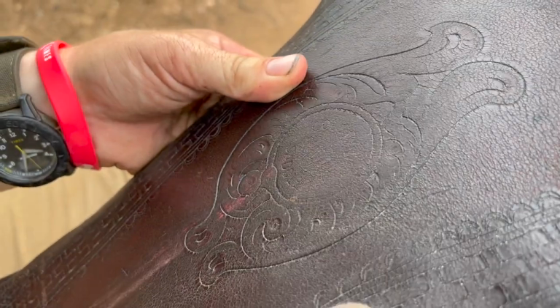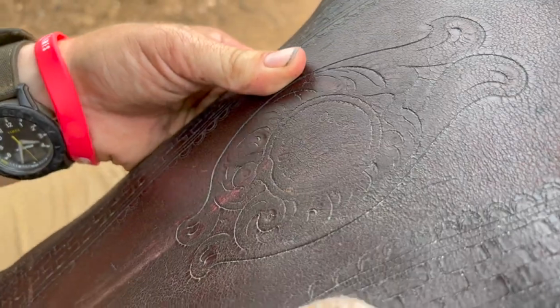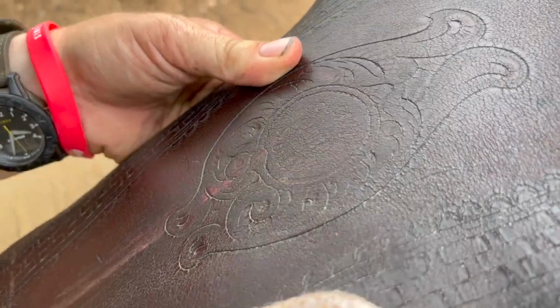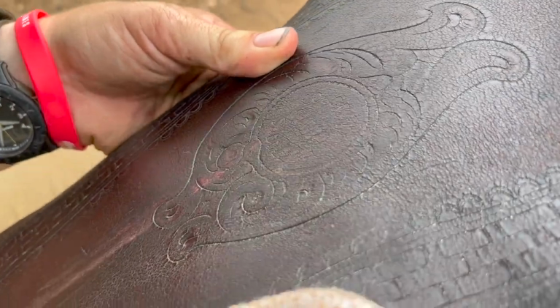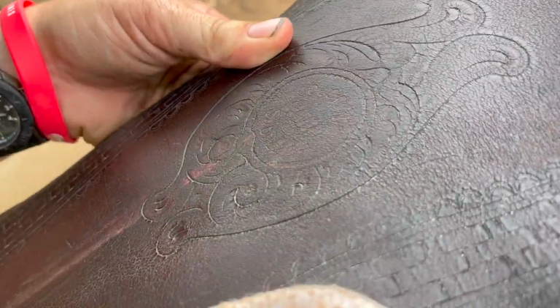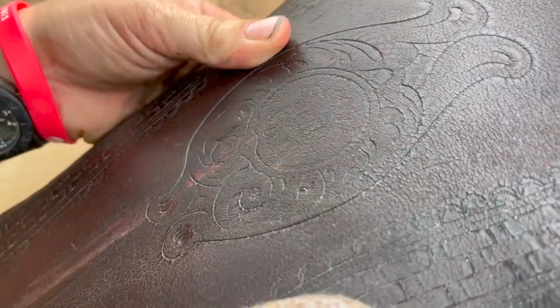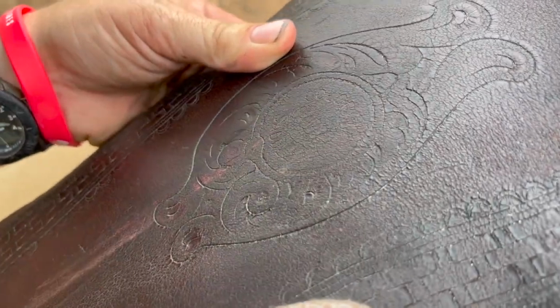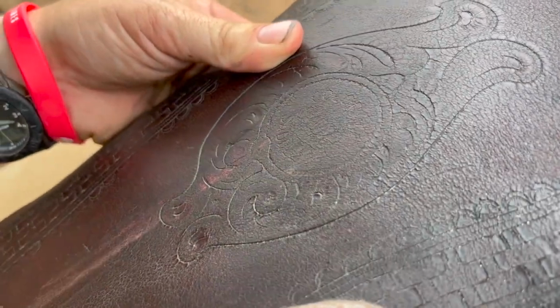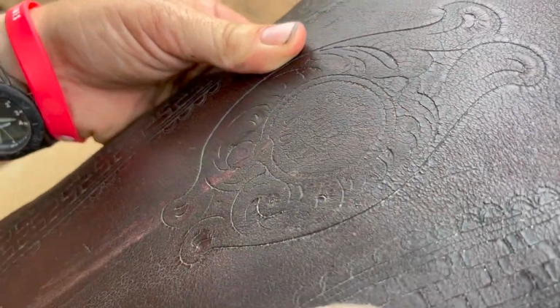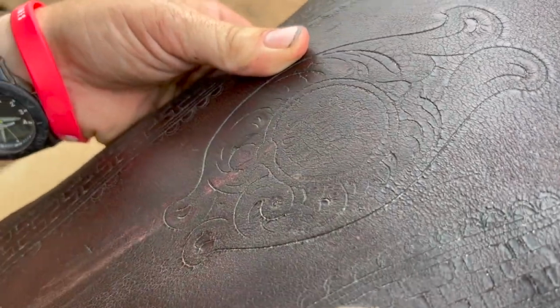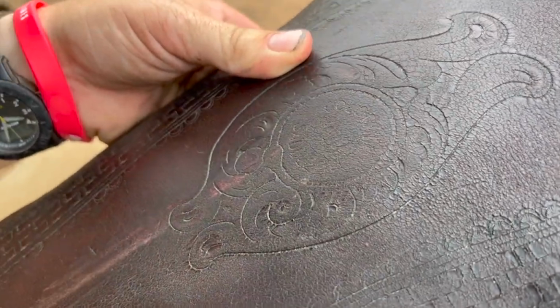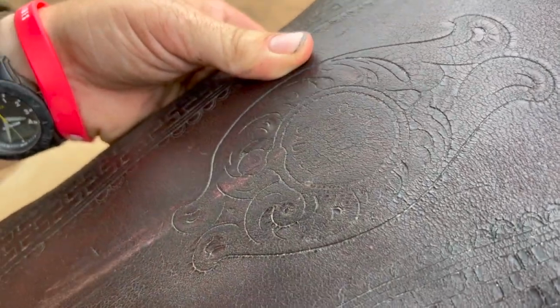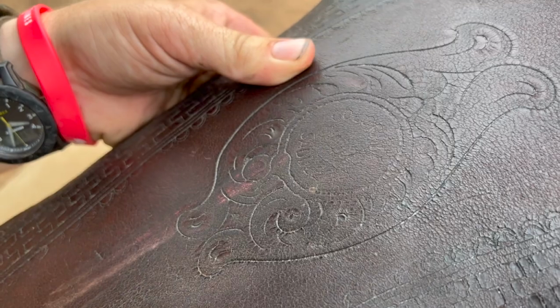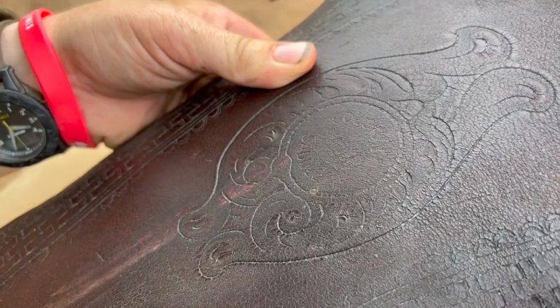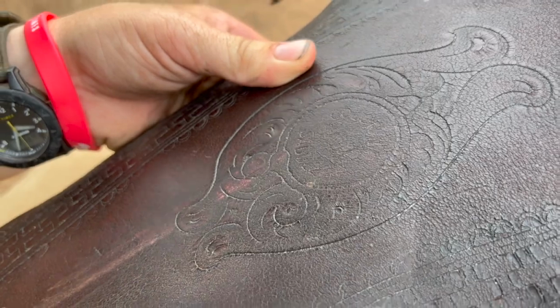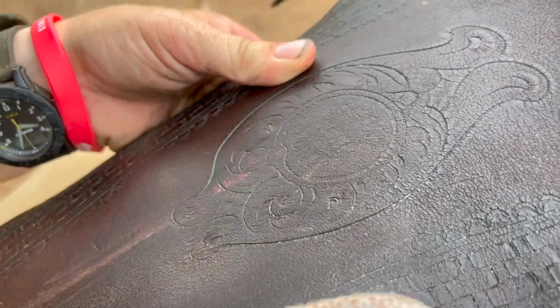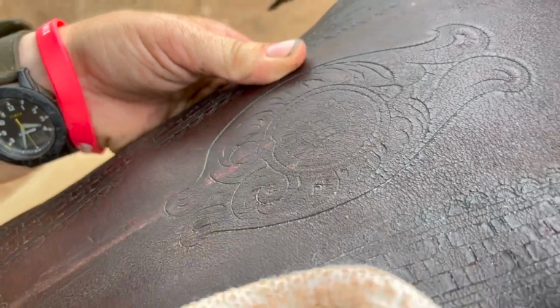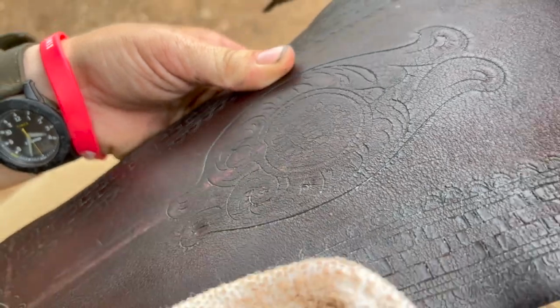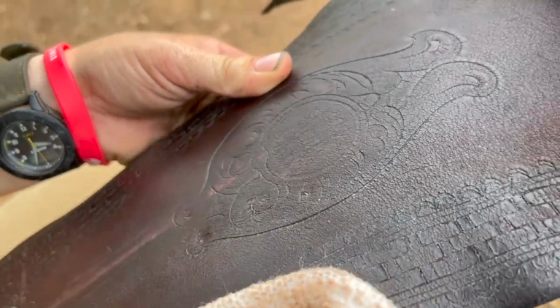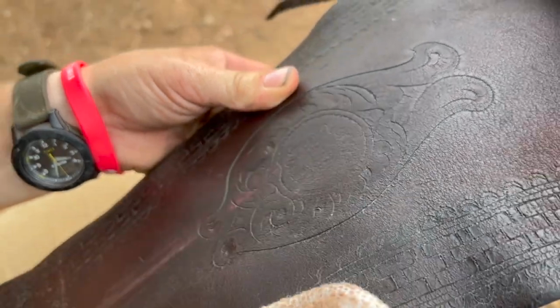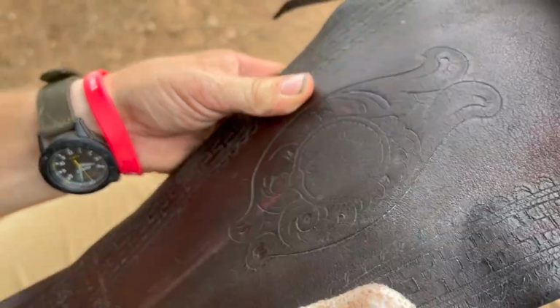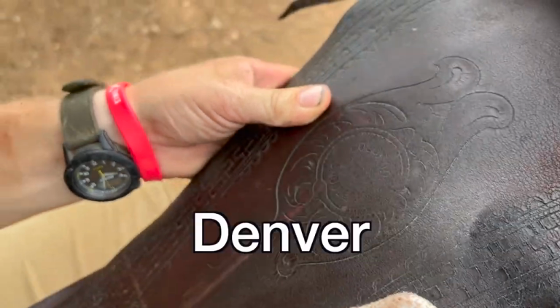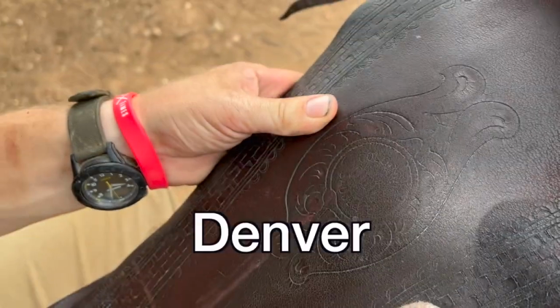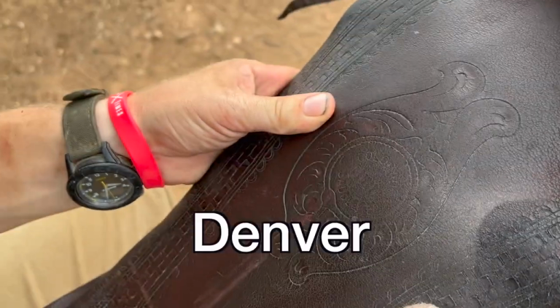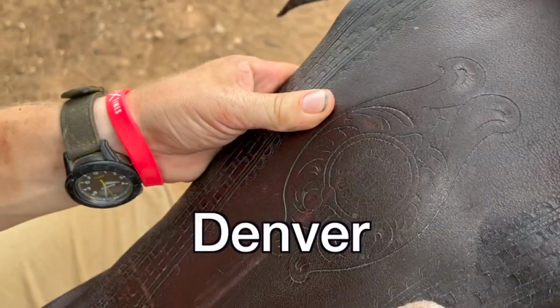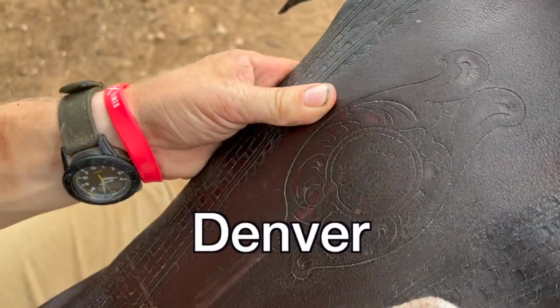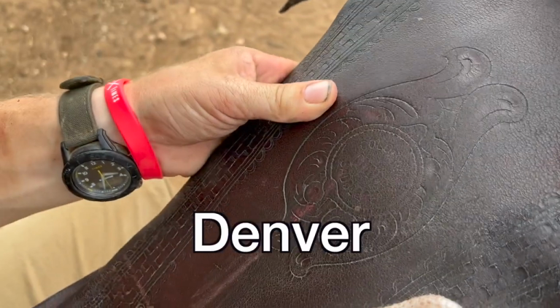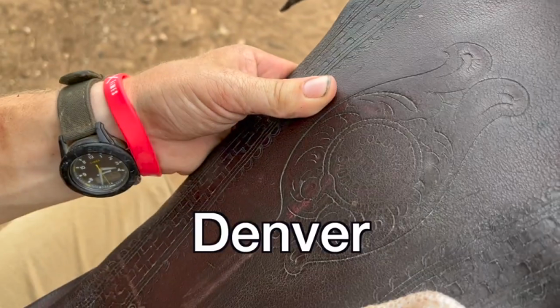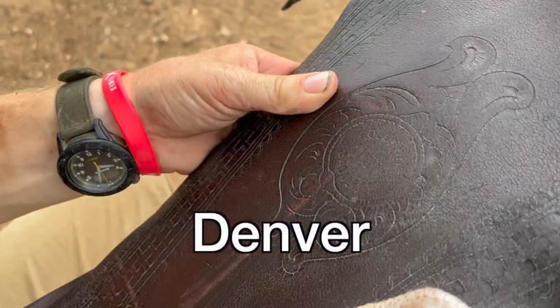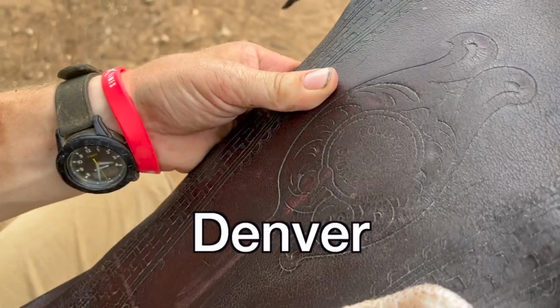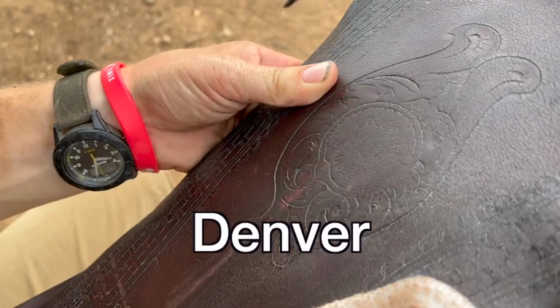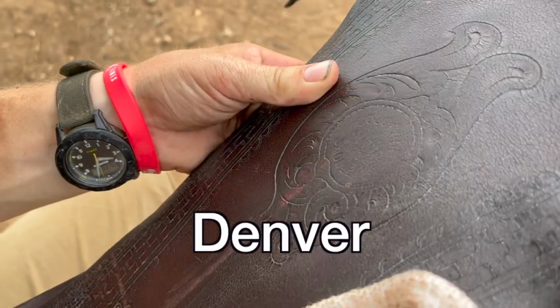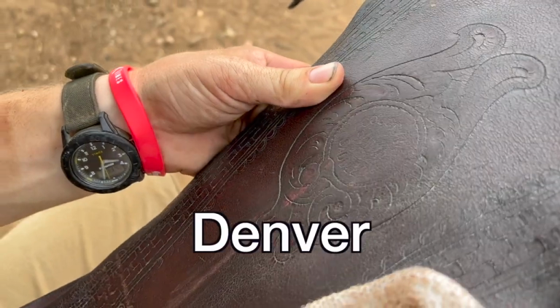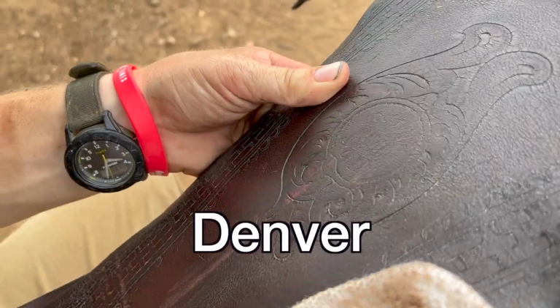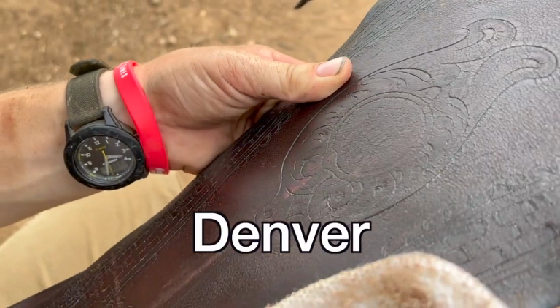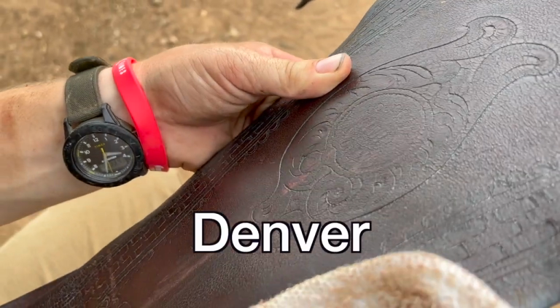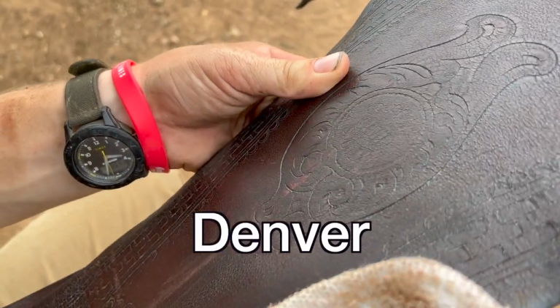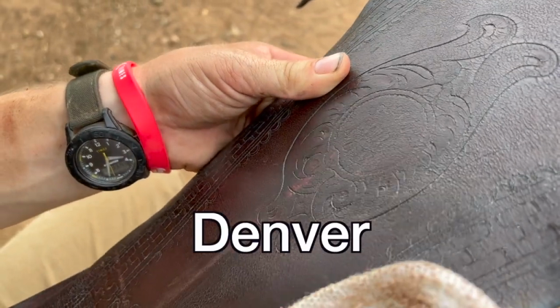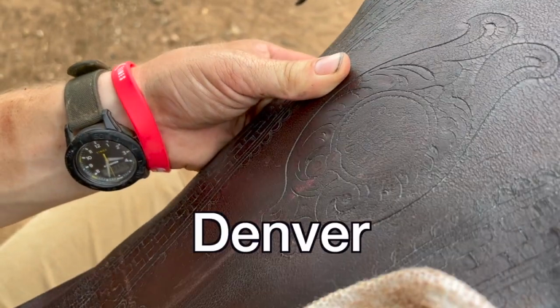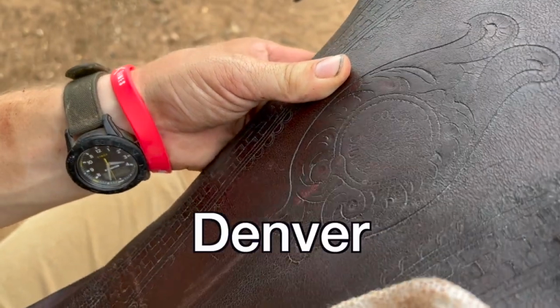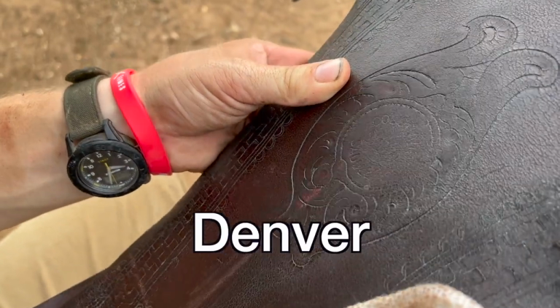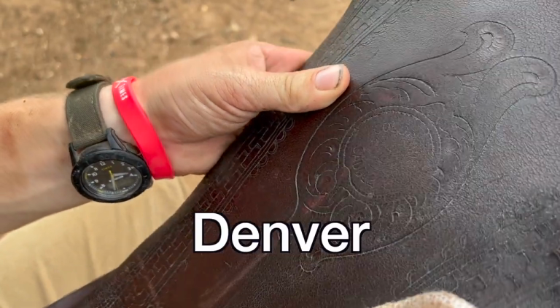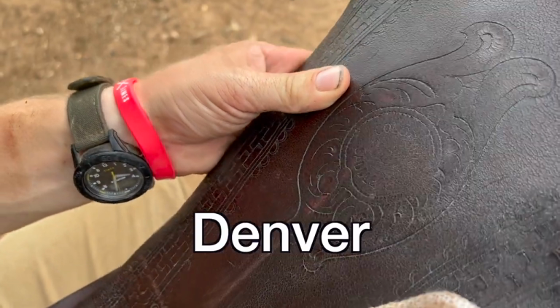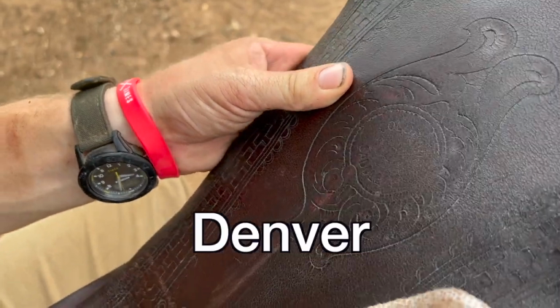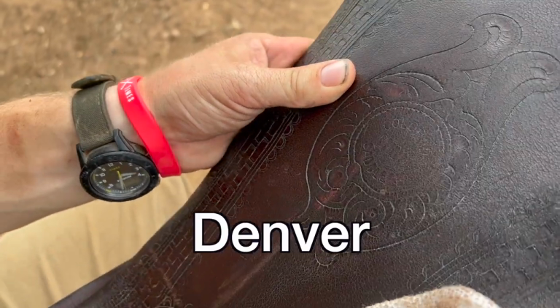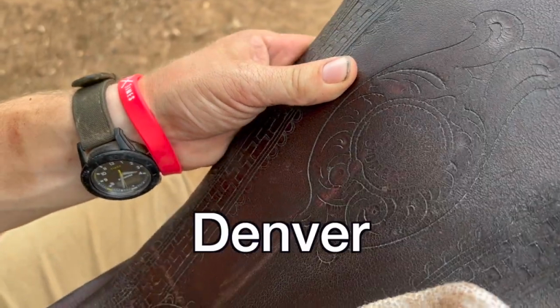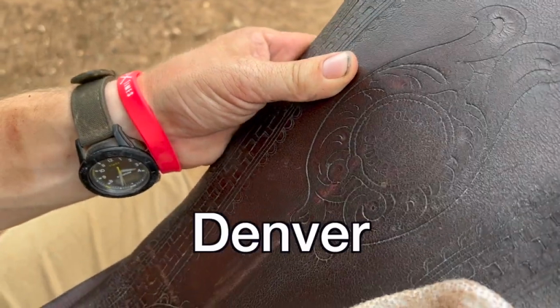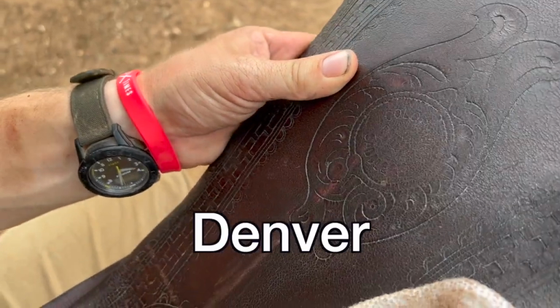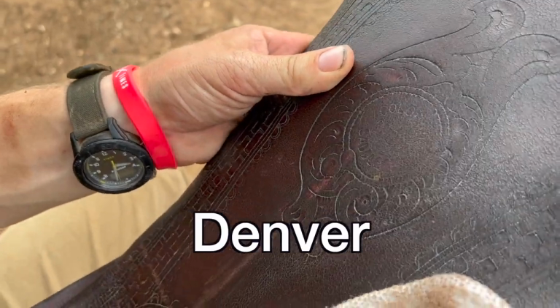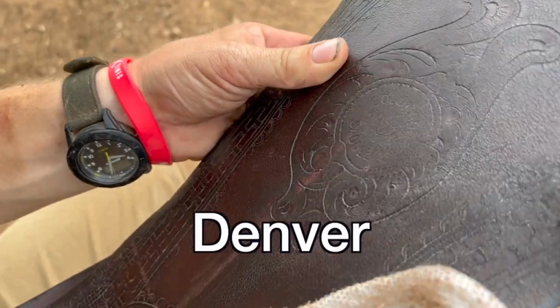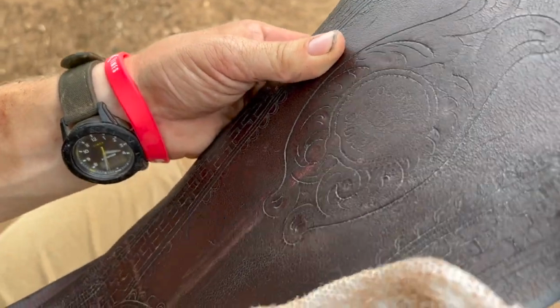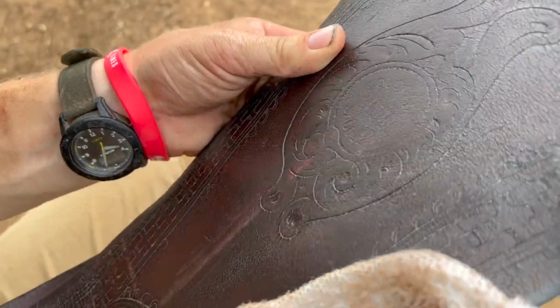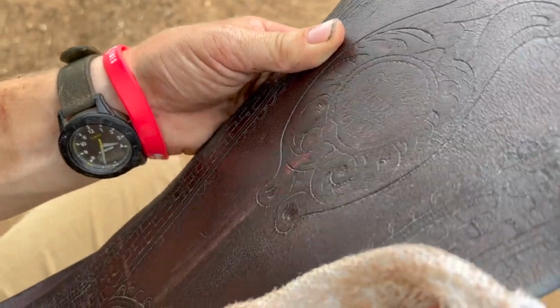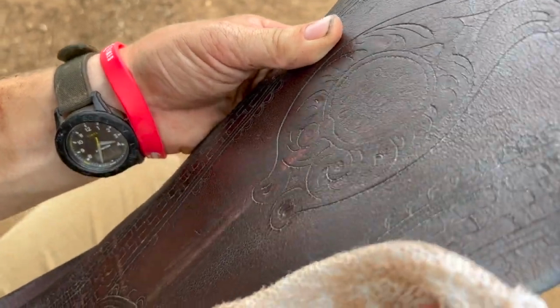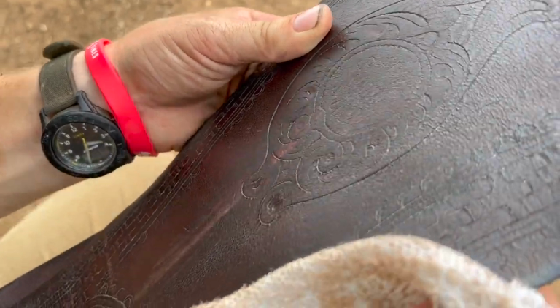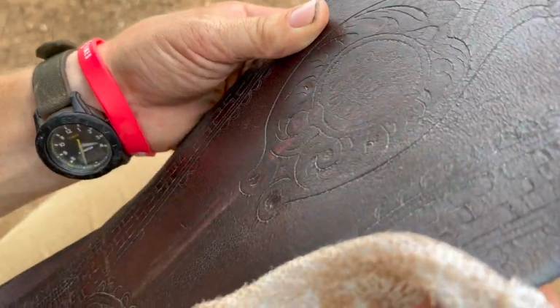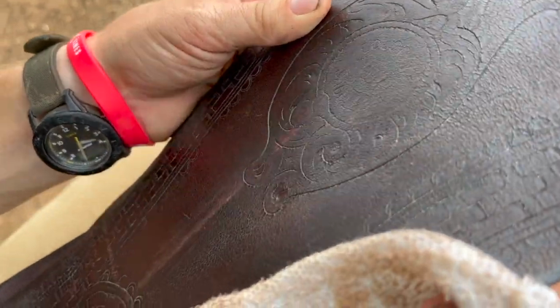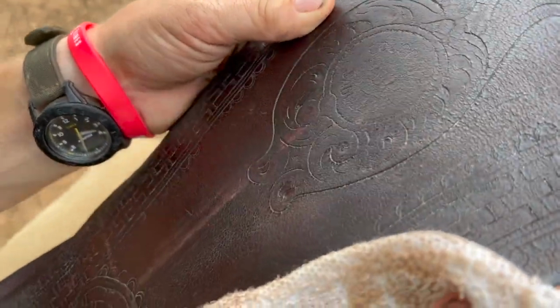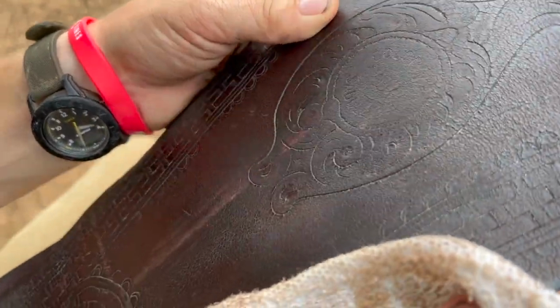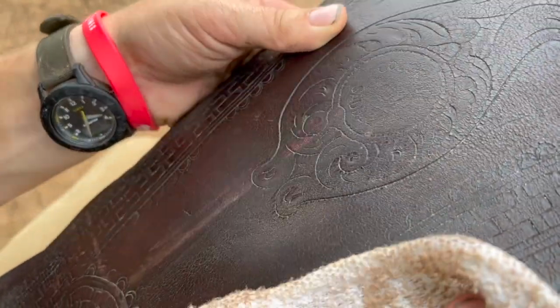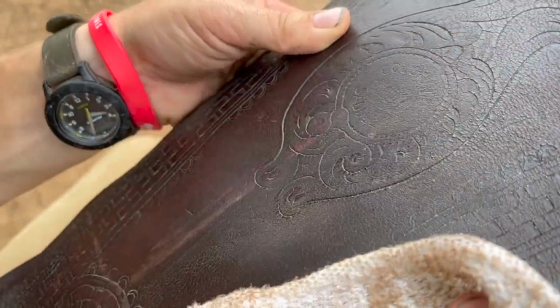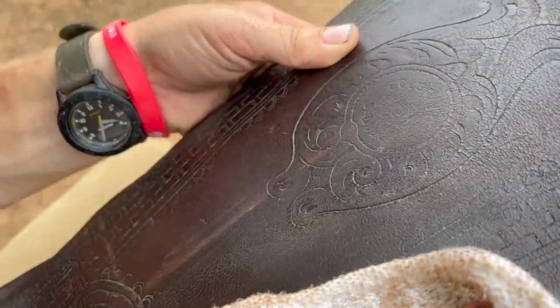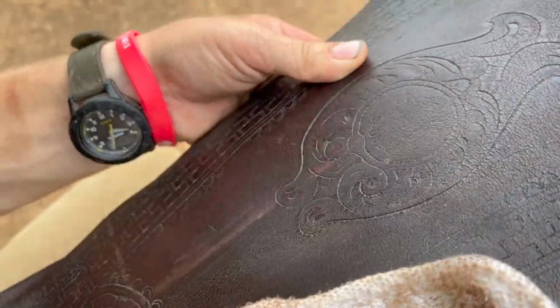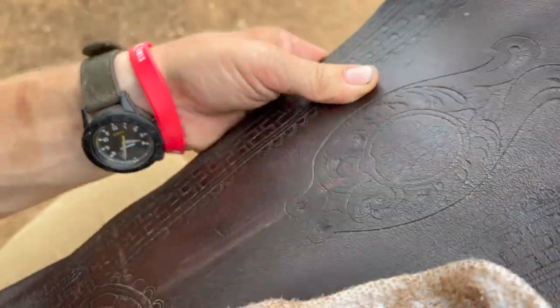Colorado something saddles. Pretty cool. Yep.